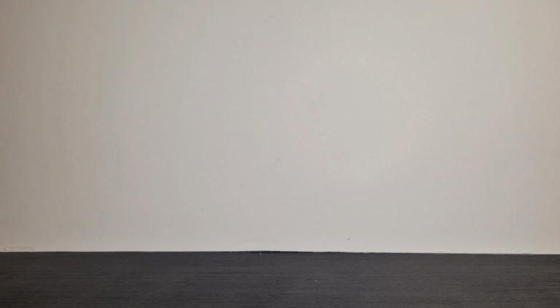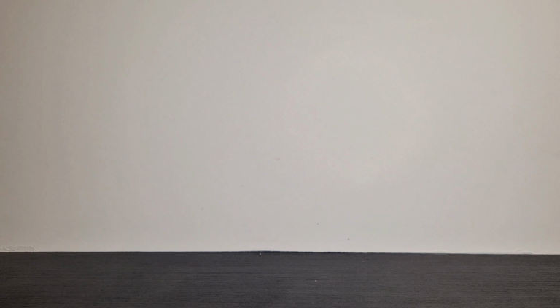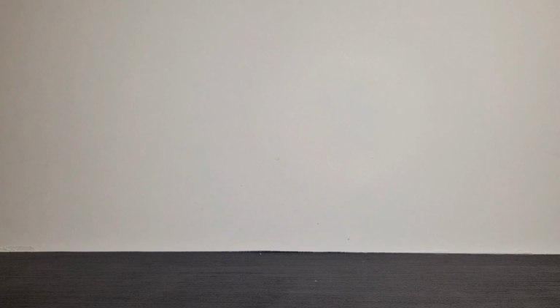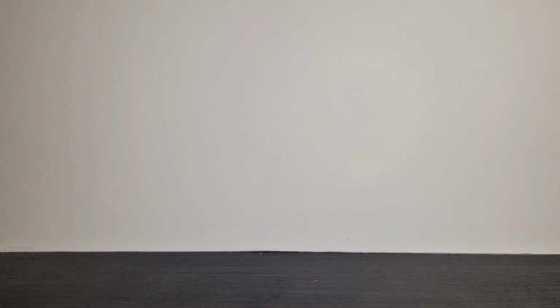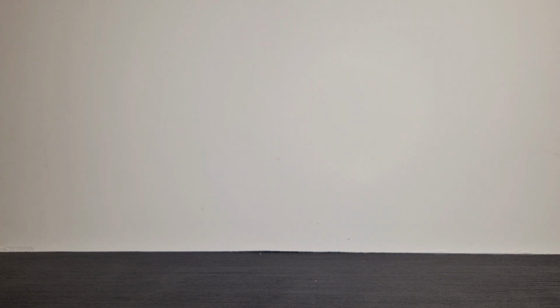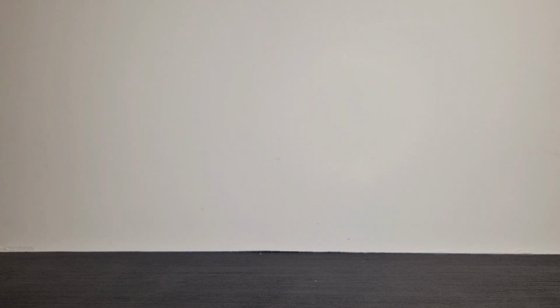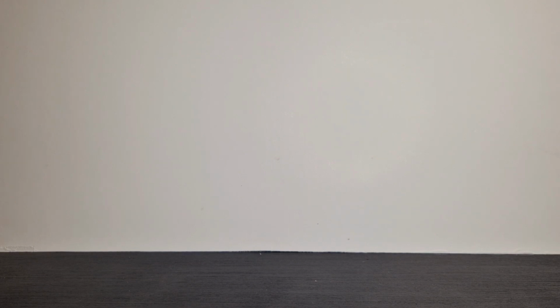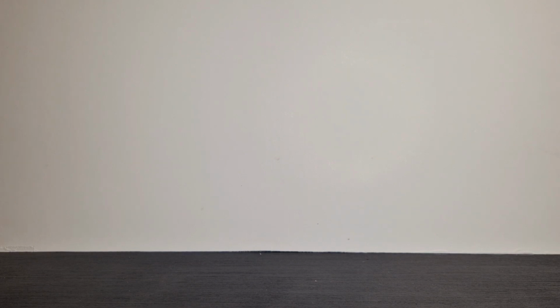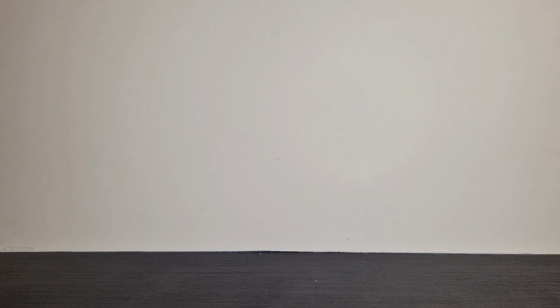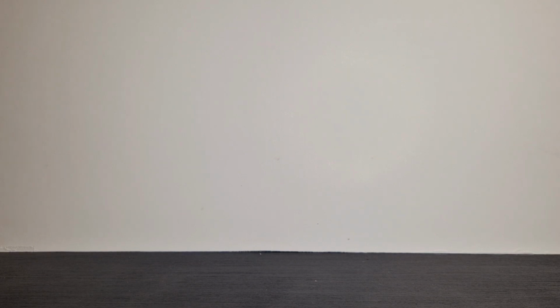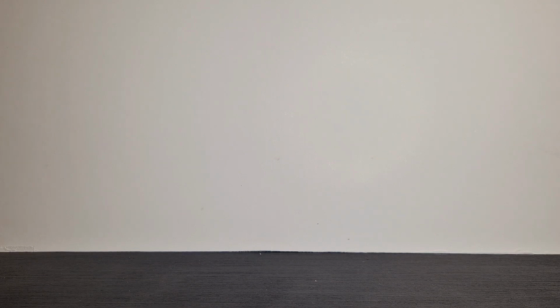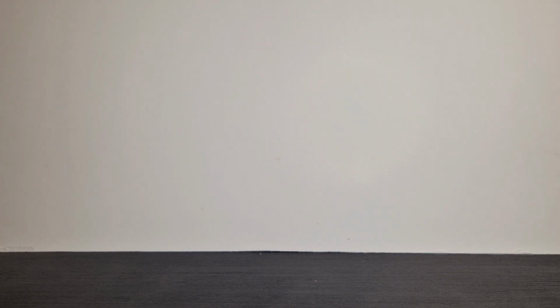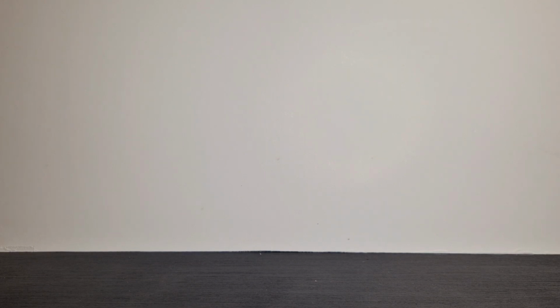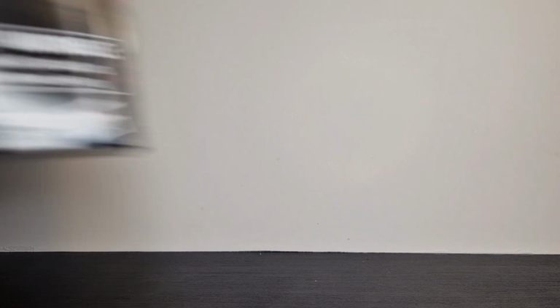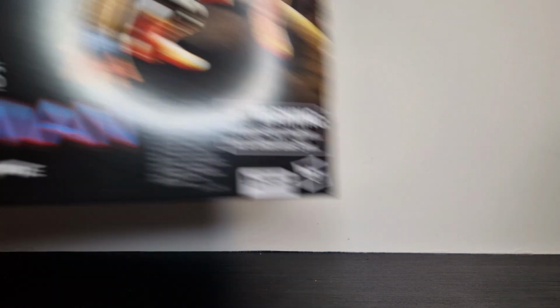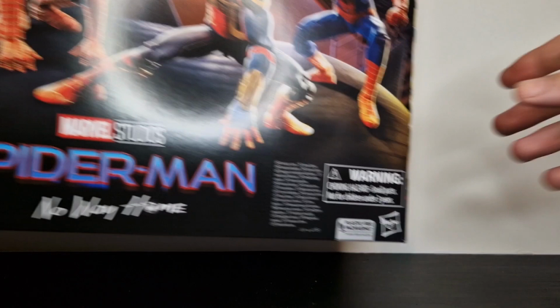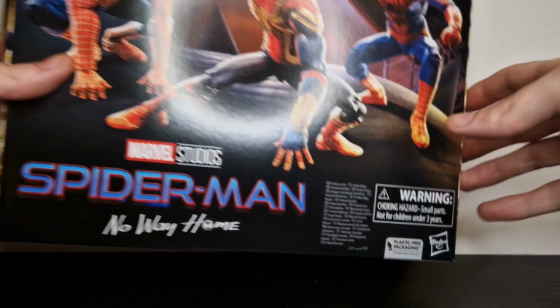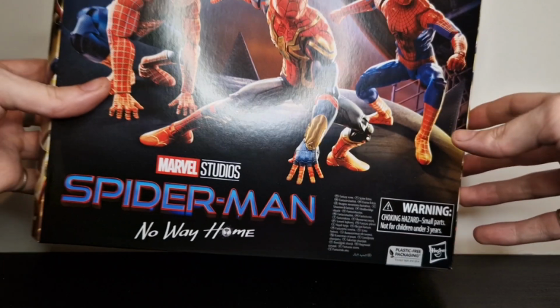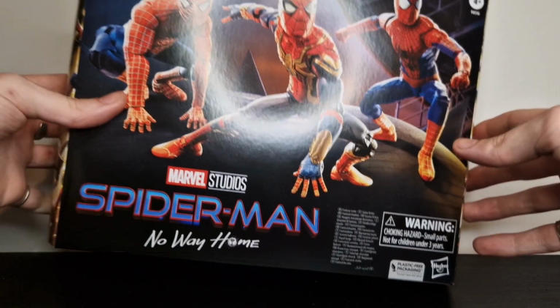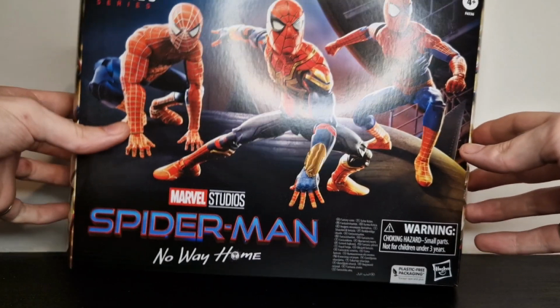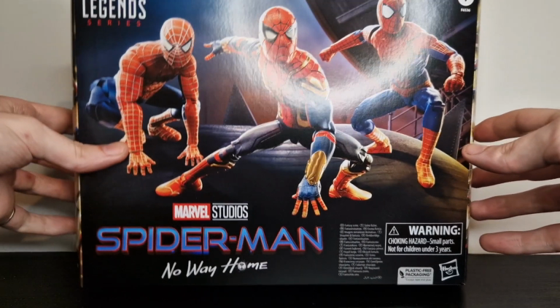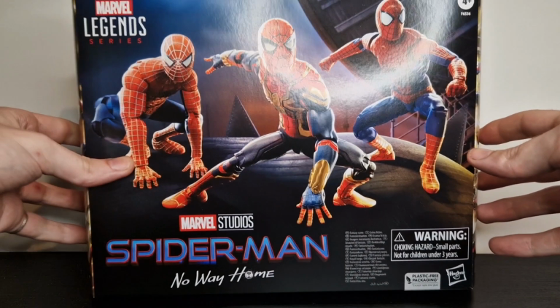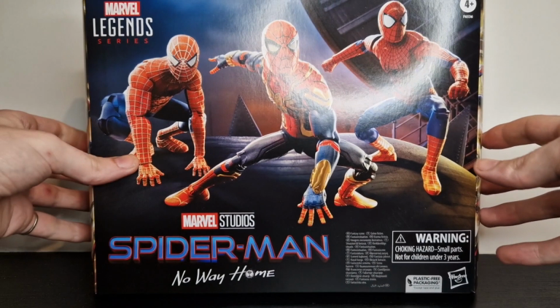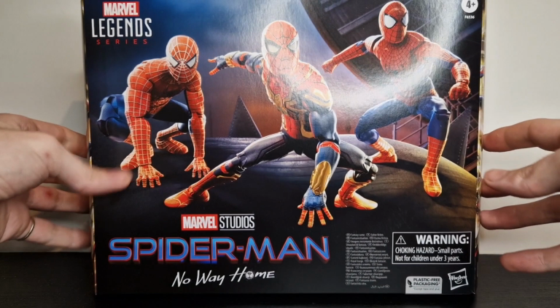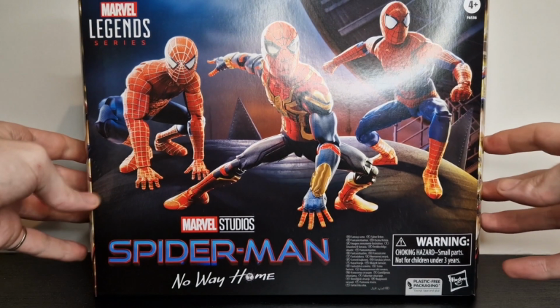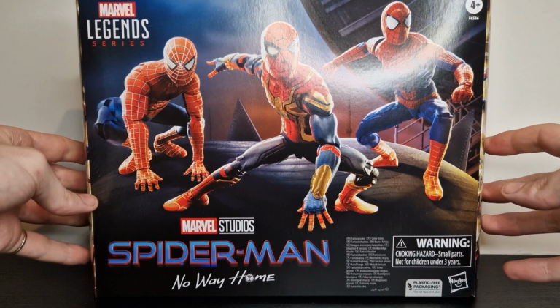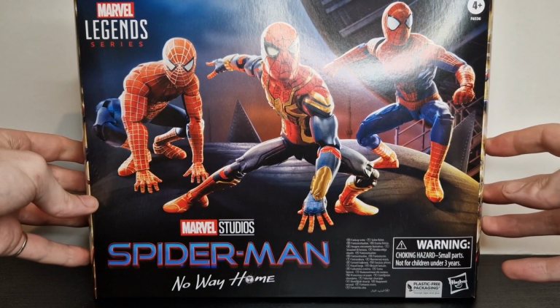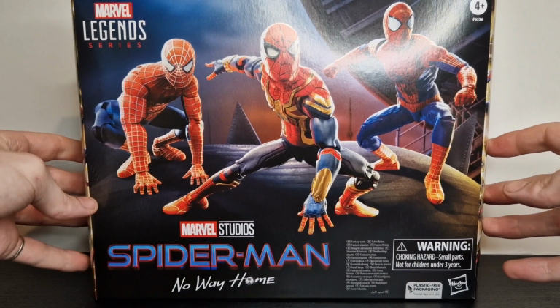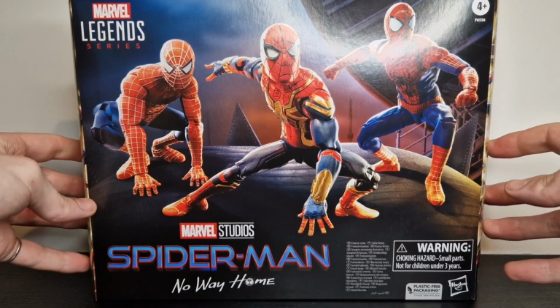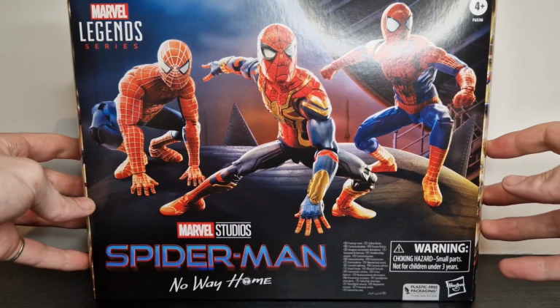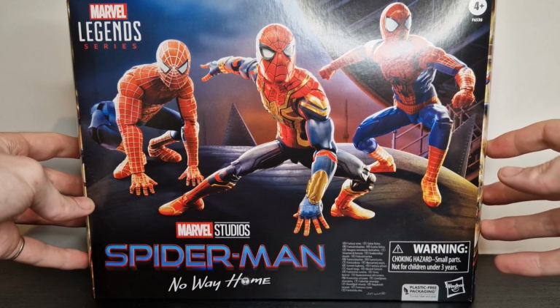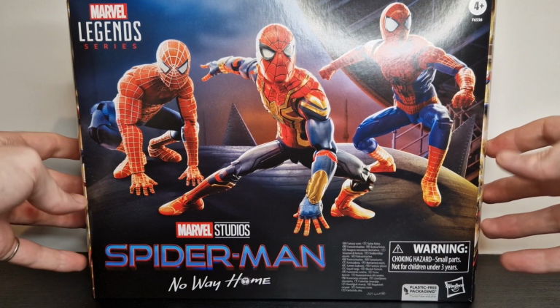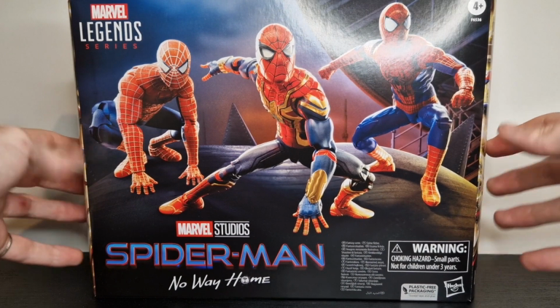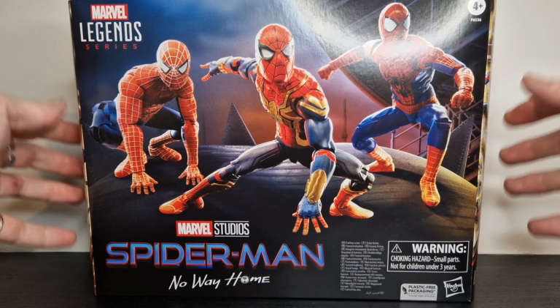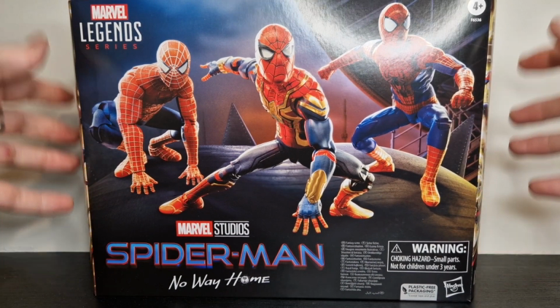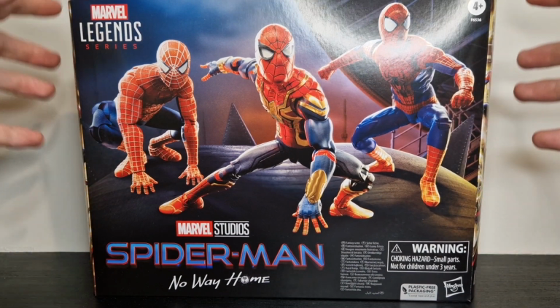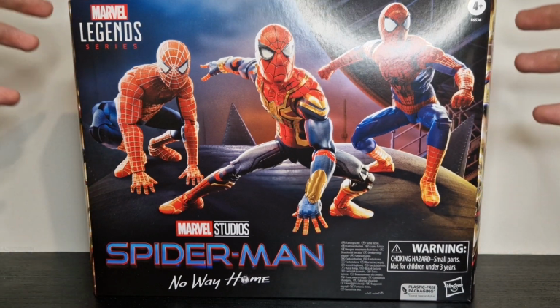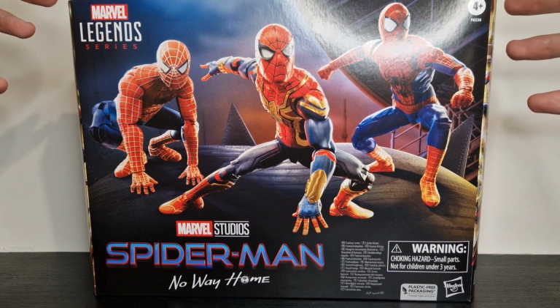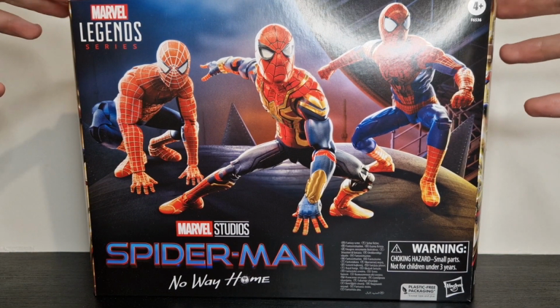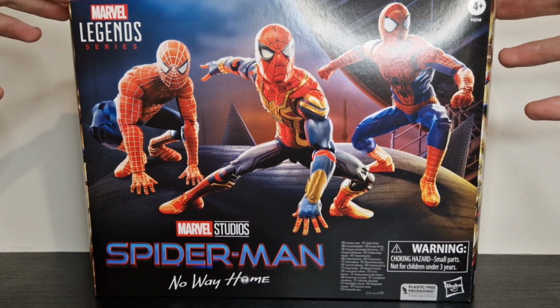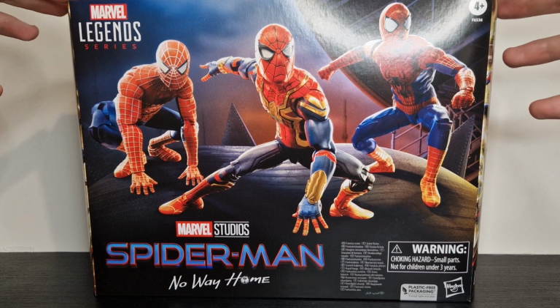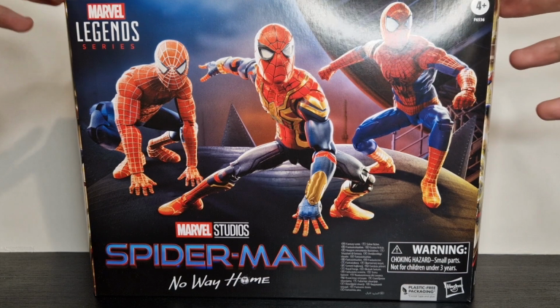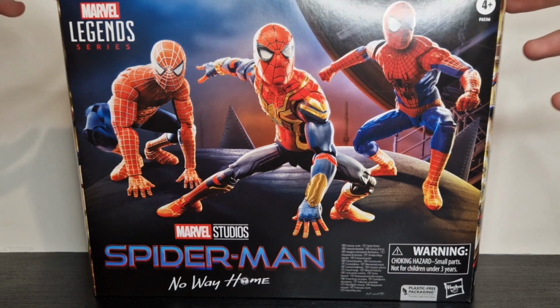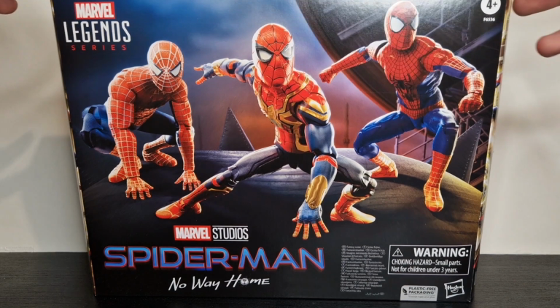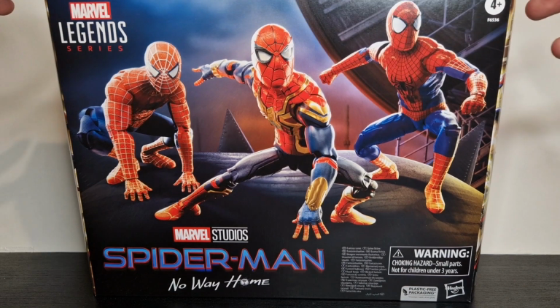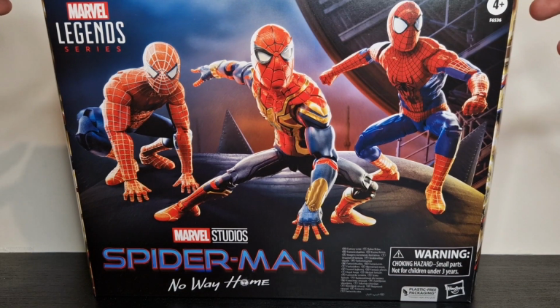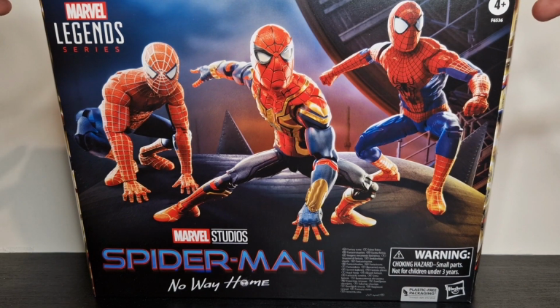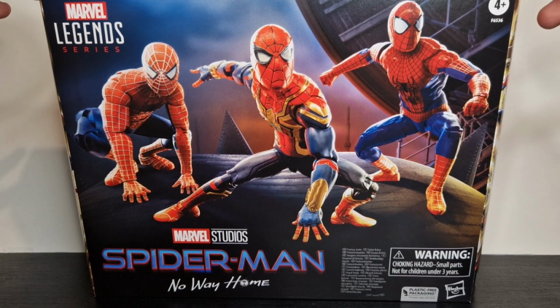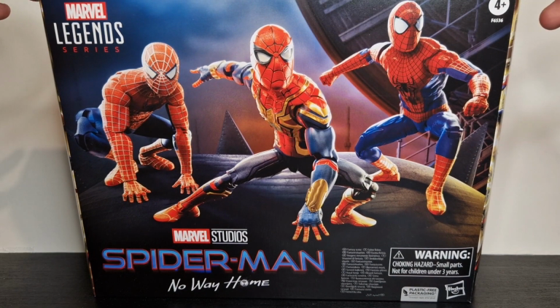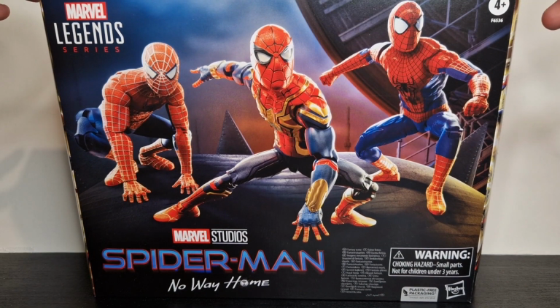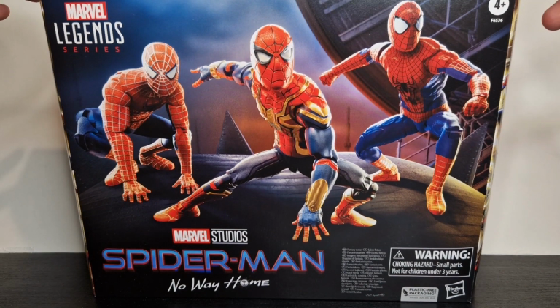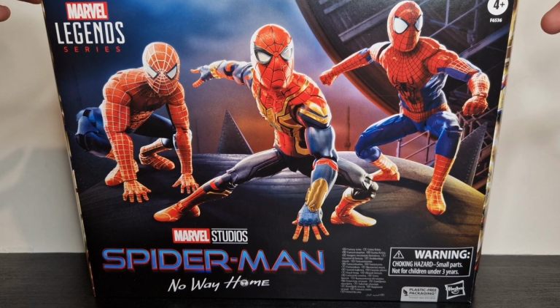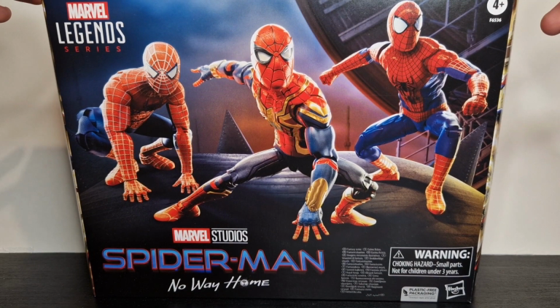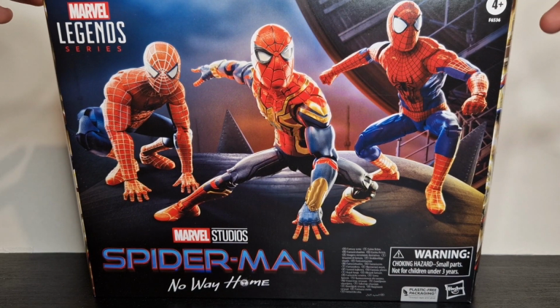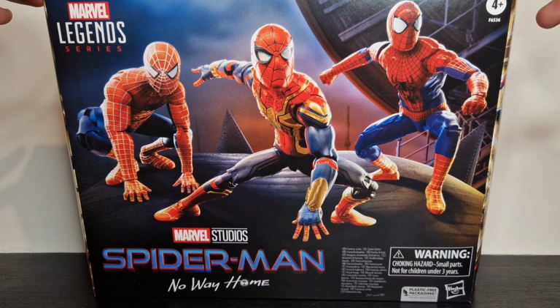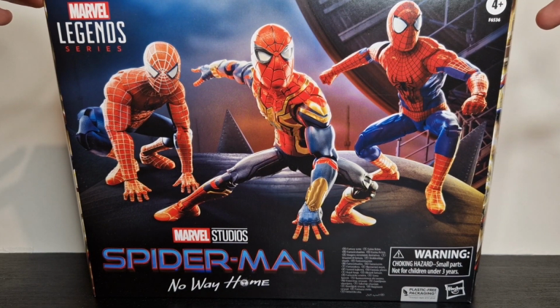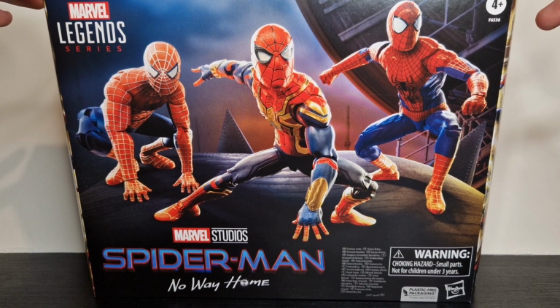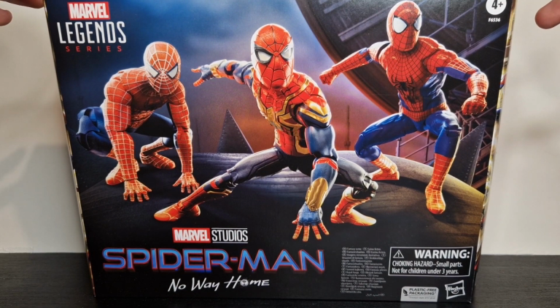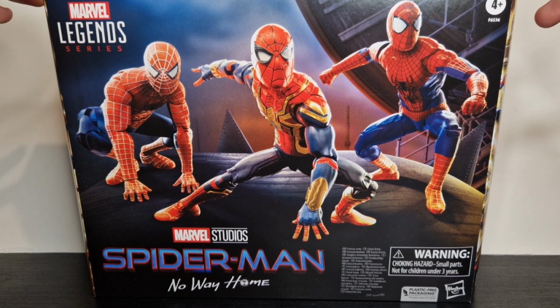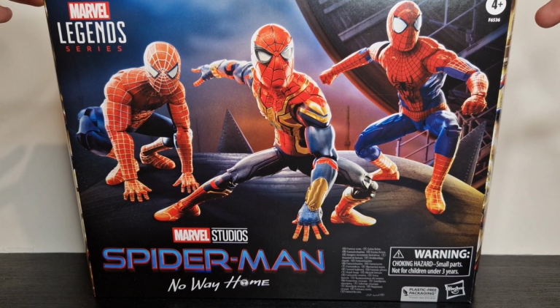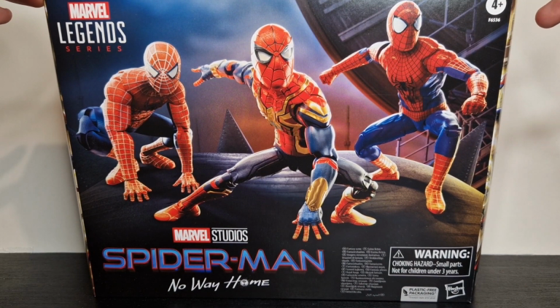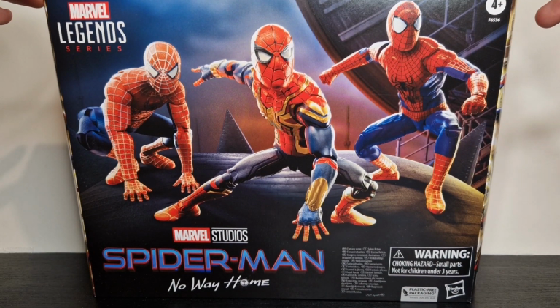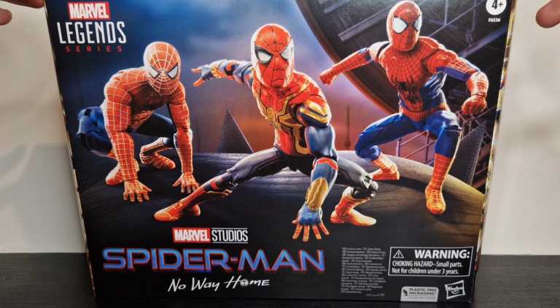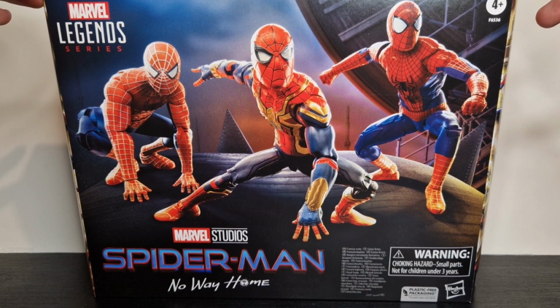Hello and welcome back to another Spider-Man related video. This one's, as you can see, of the Marvel Legends No Way Home Spider-Man 3-pack.